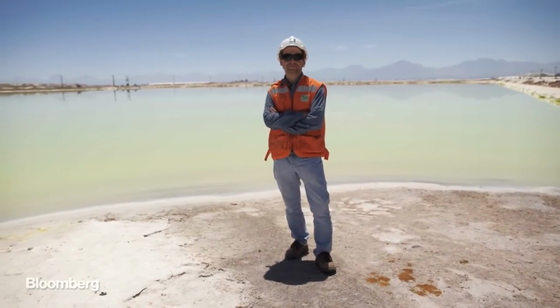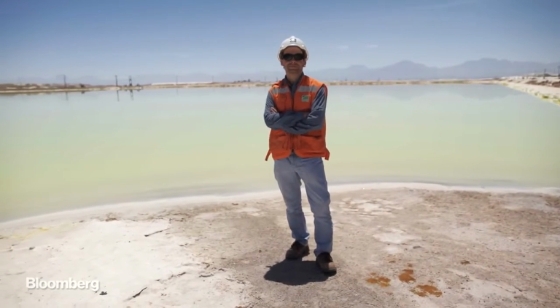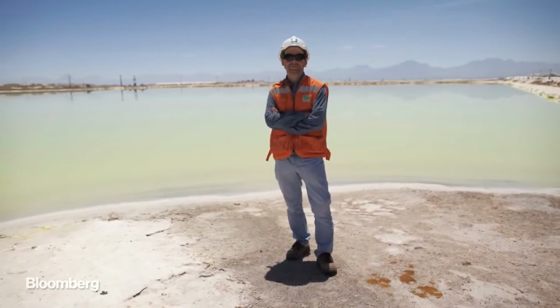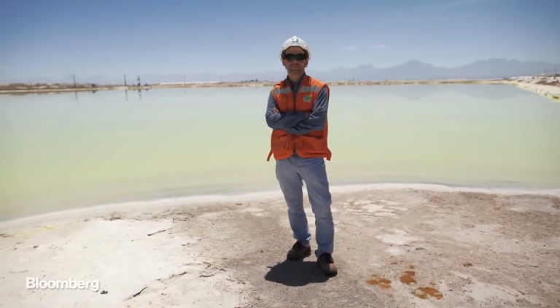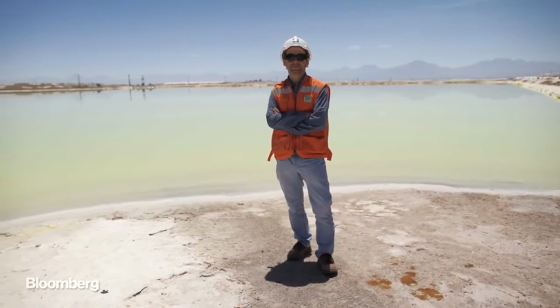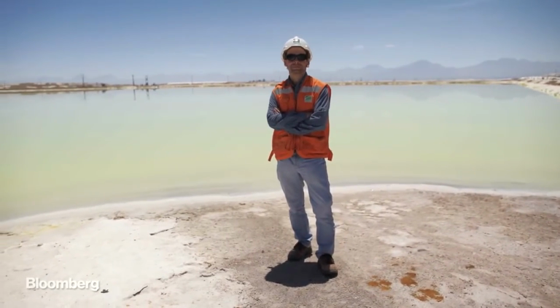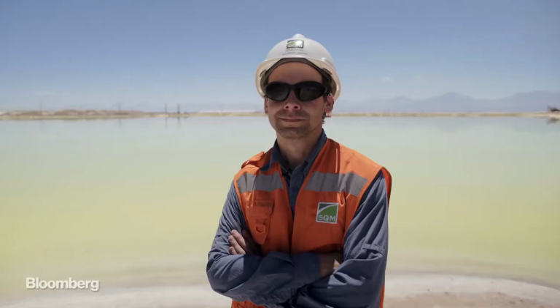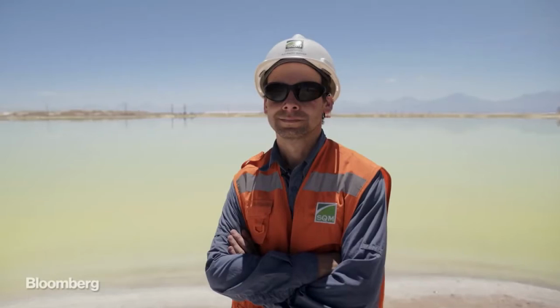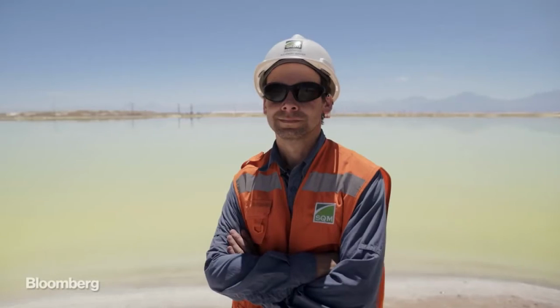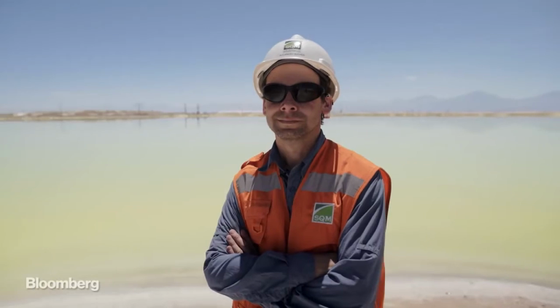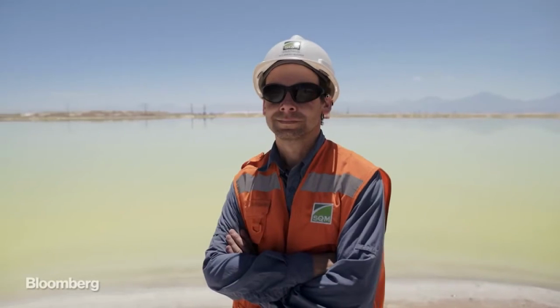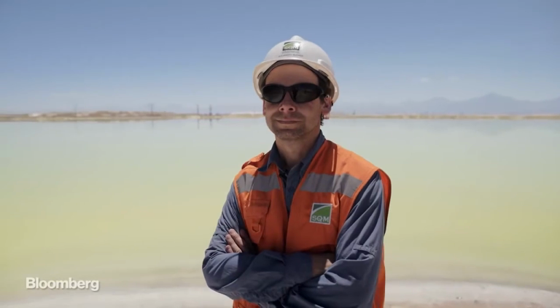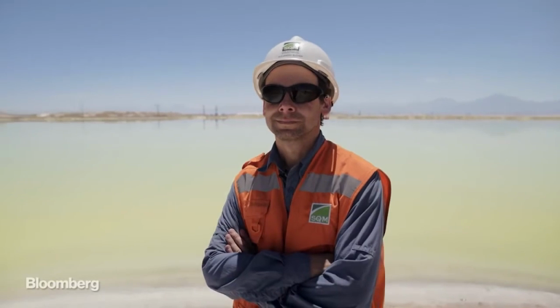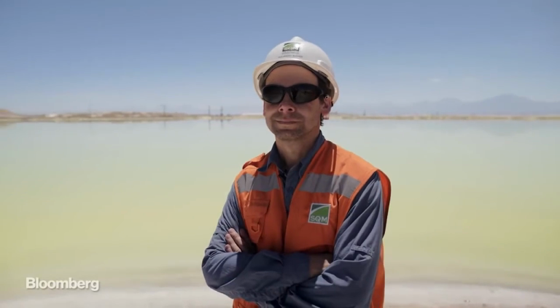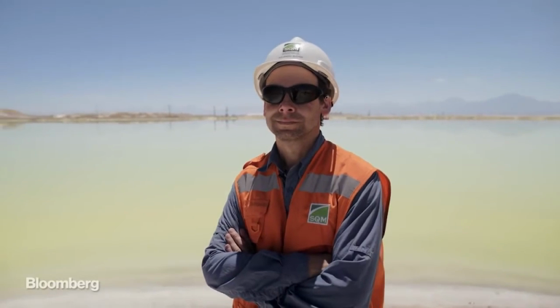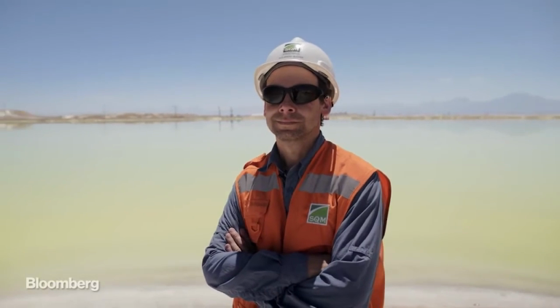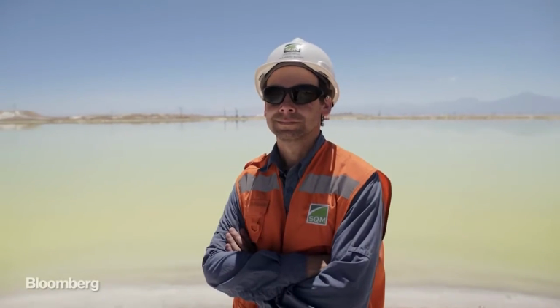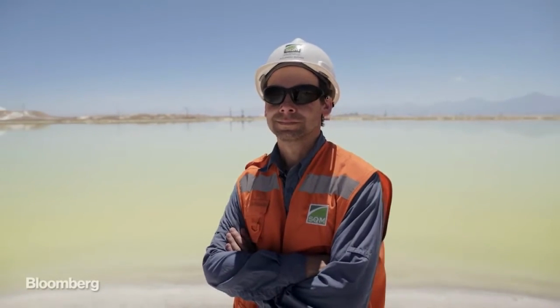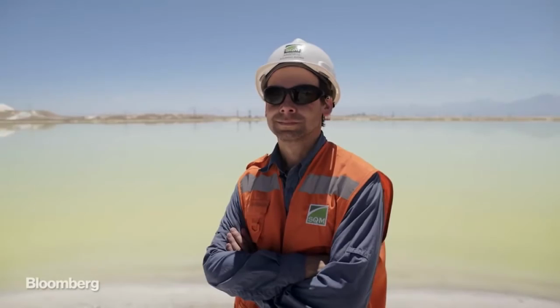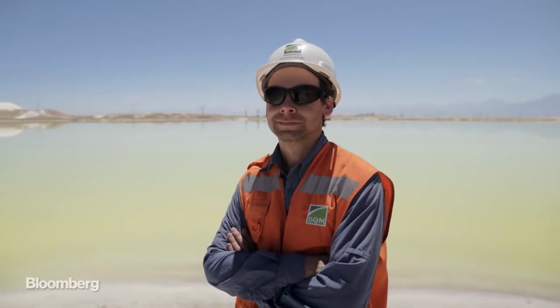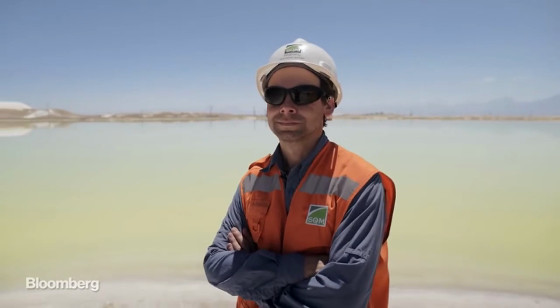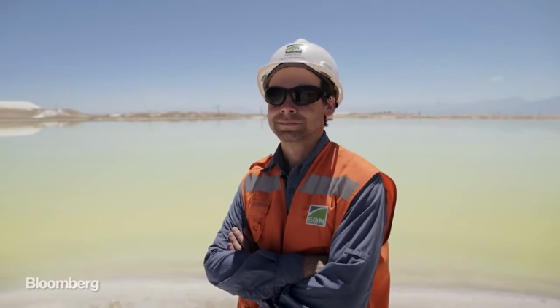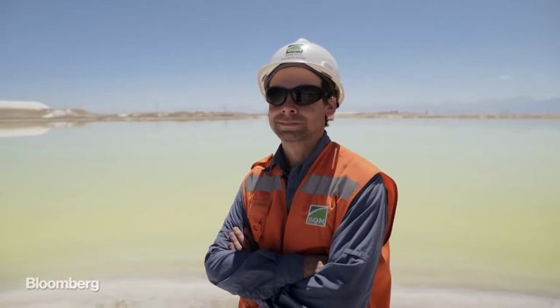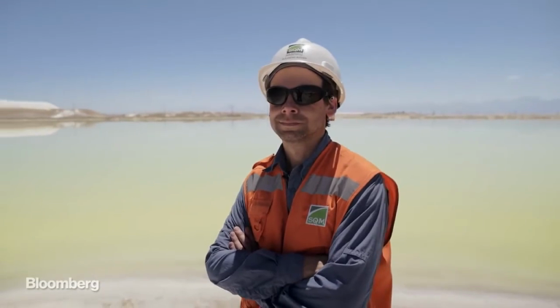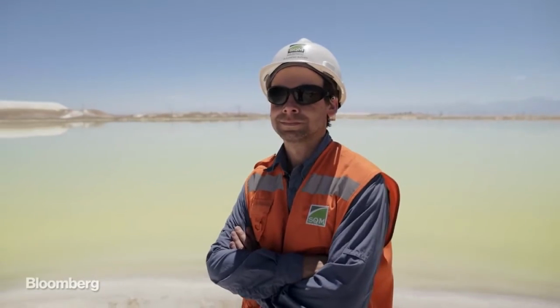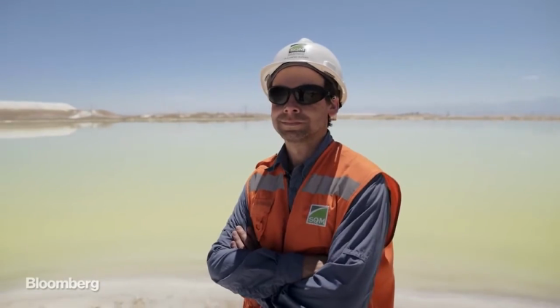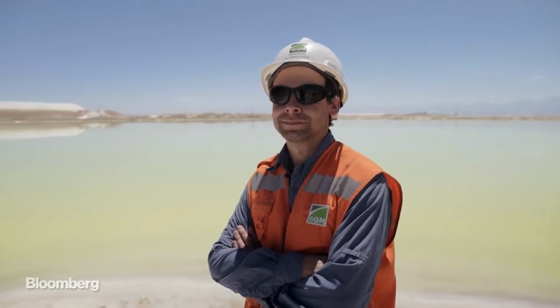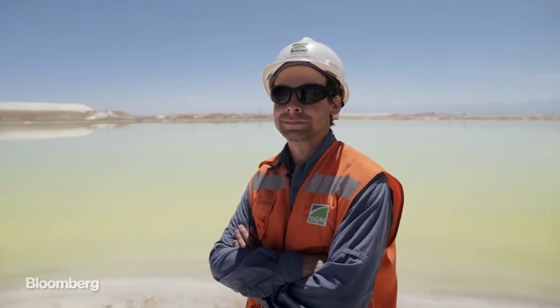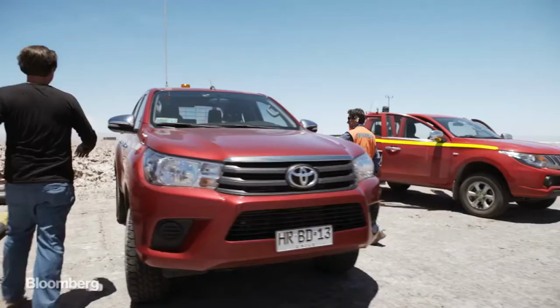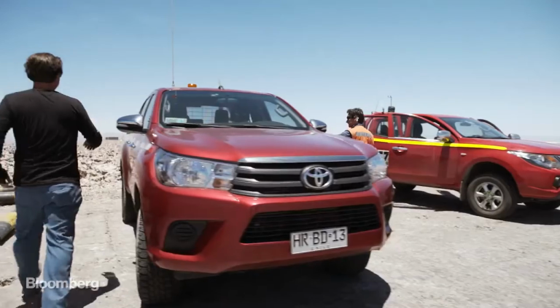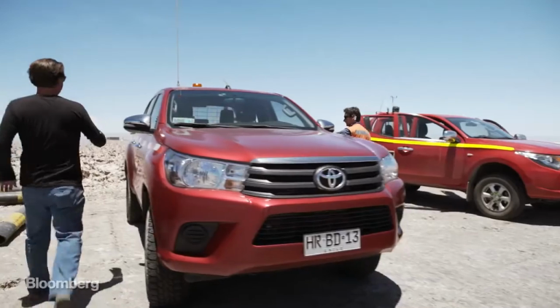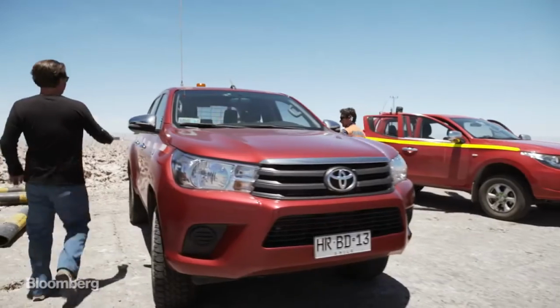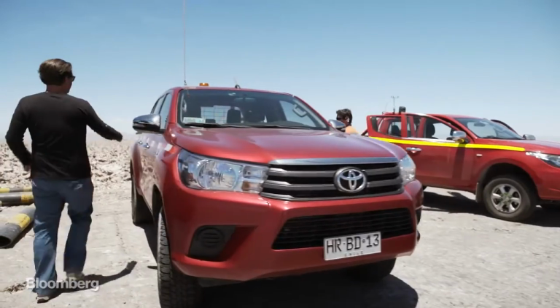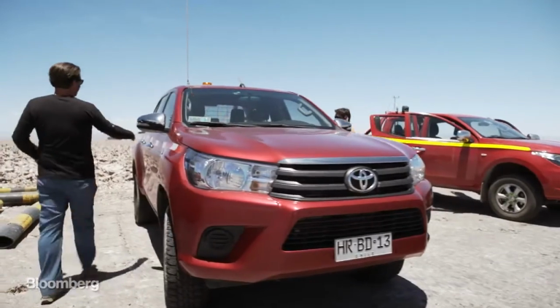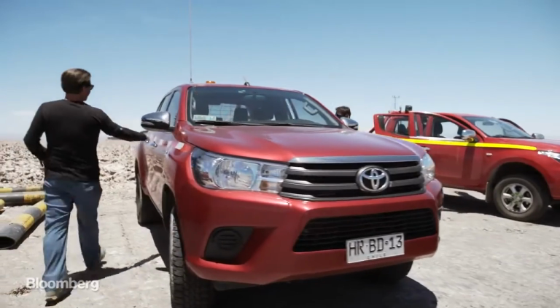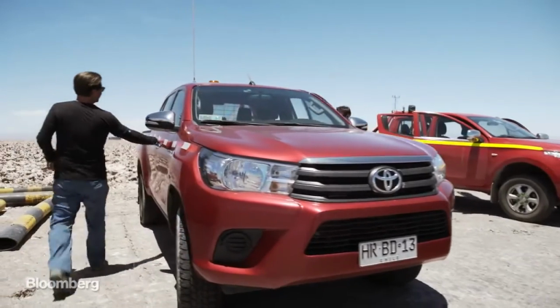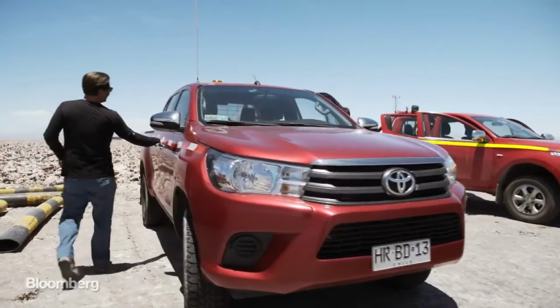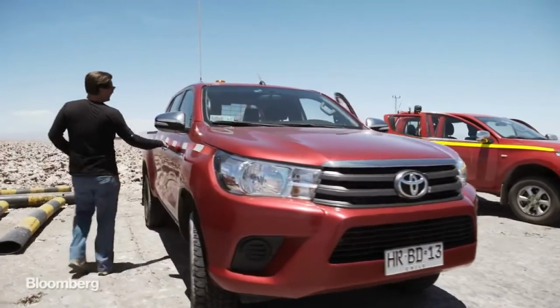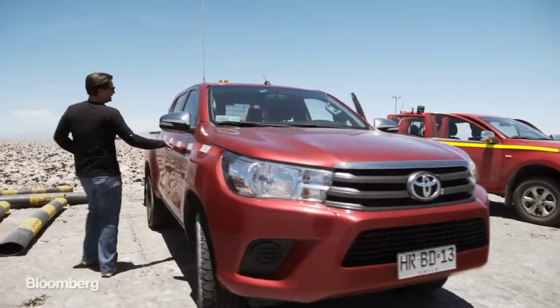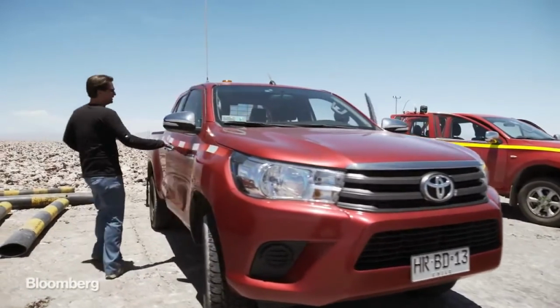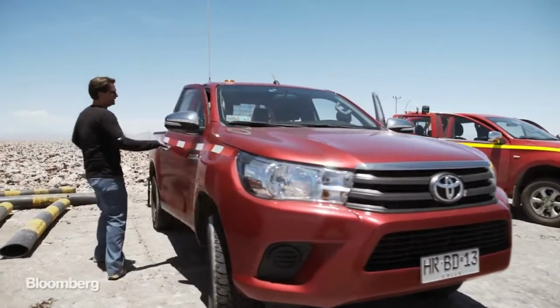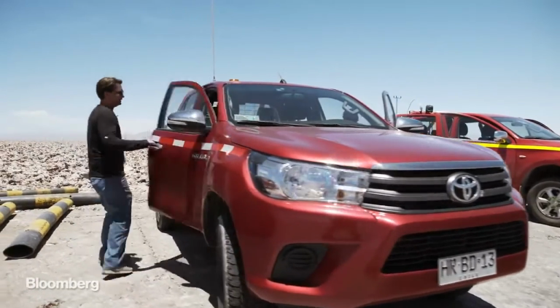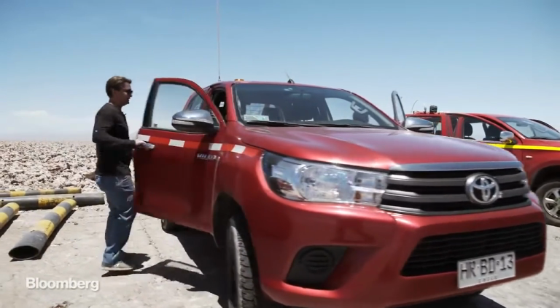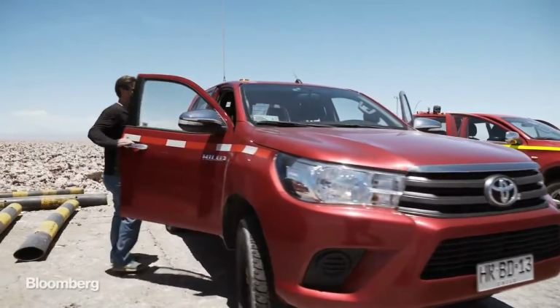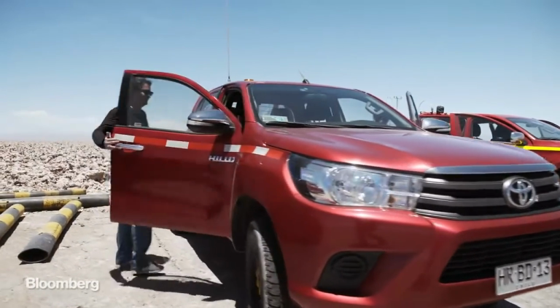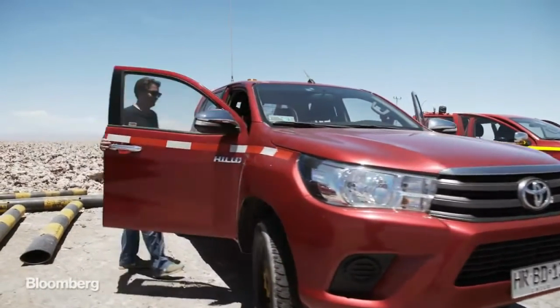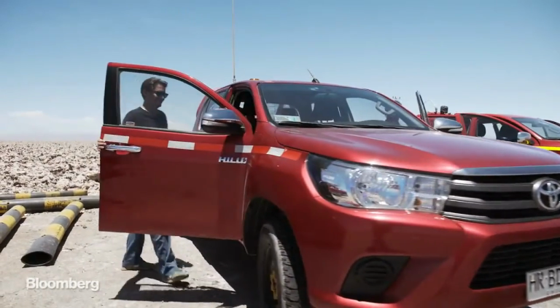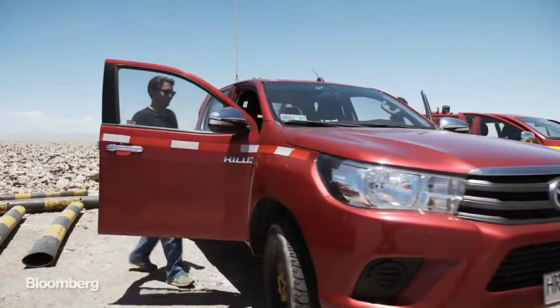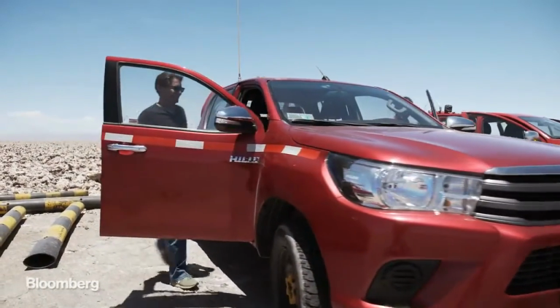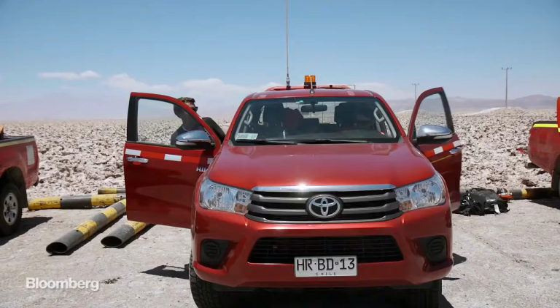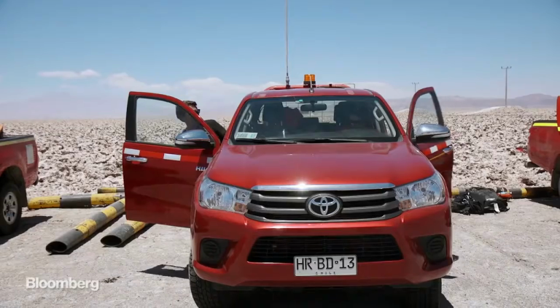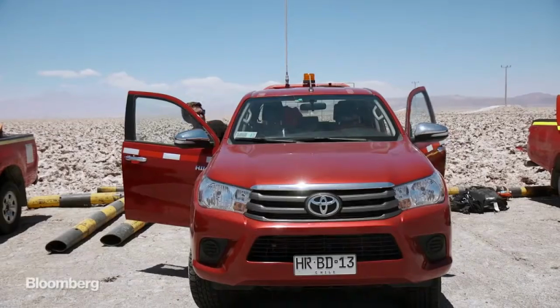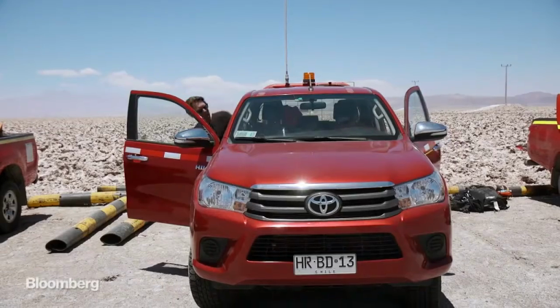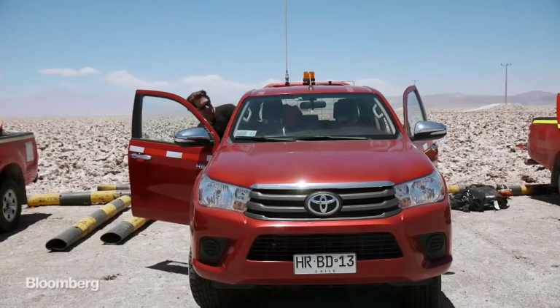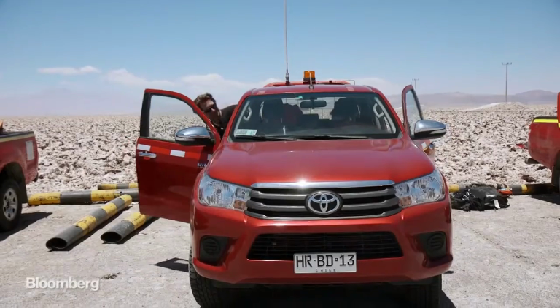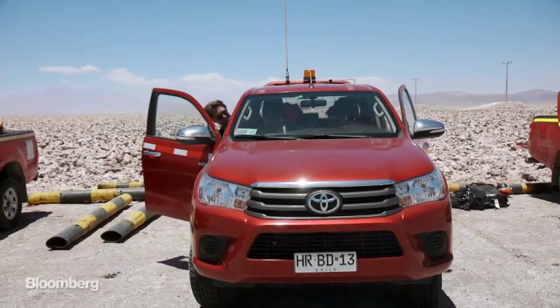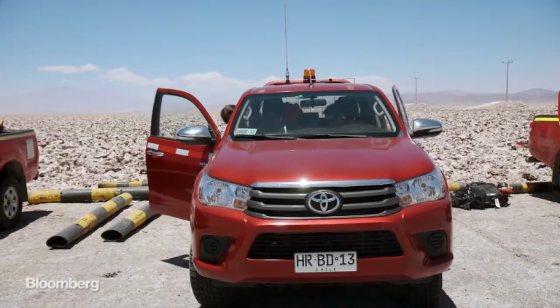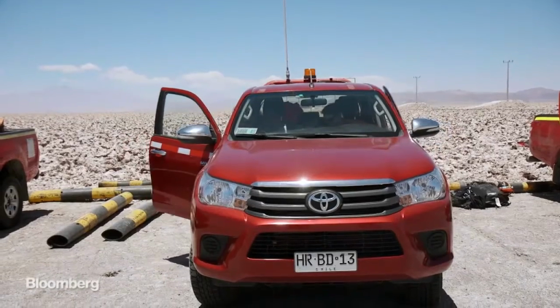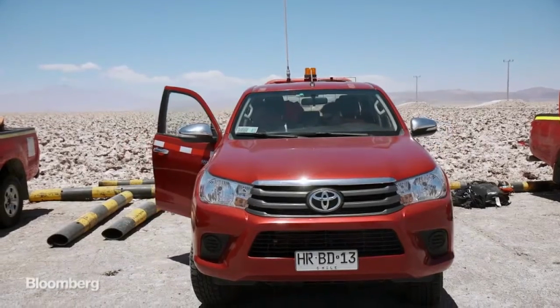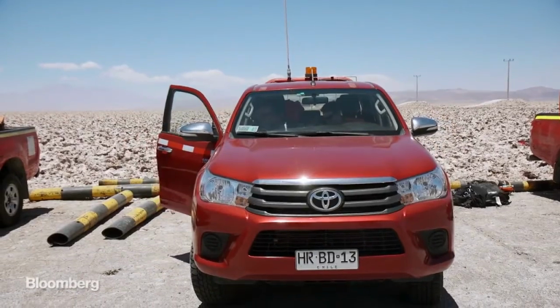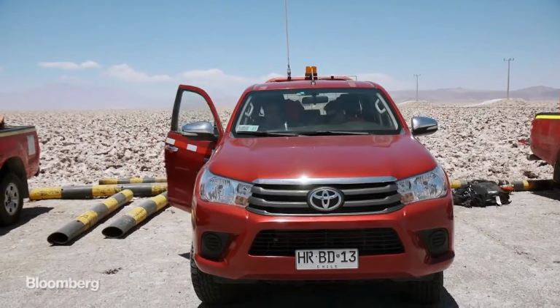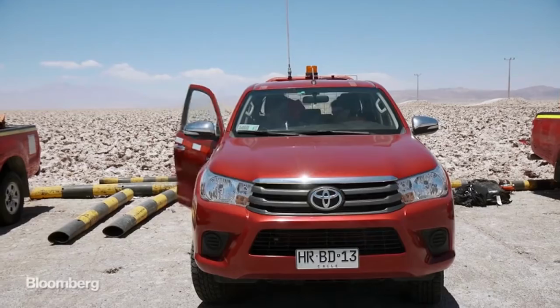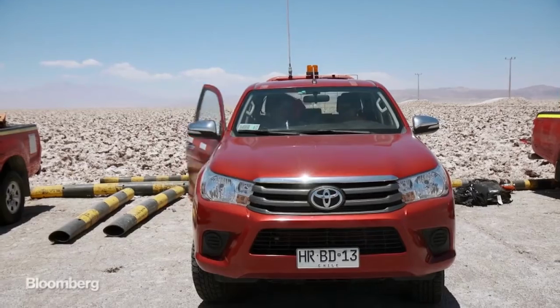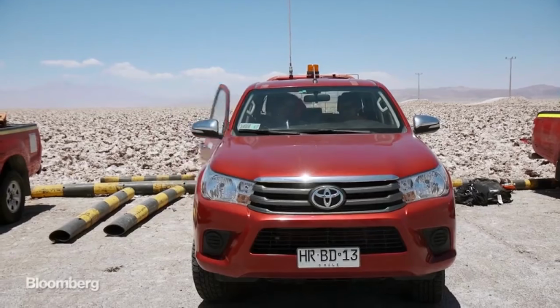My guide through the mines is Alejandro Bucer. He's a cheerful engineer who has spent years working in the great void.